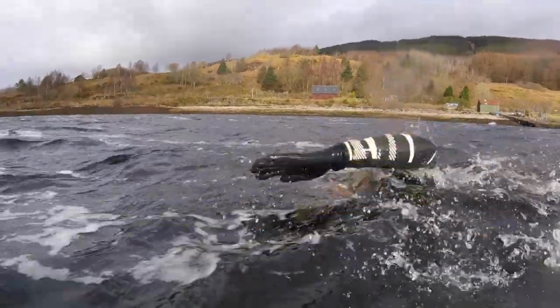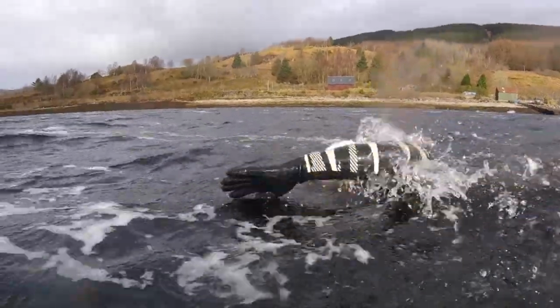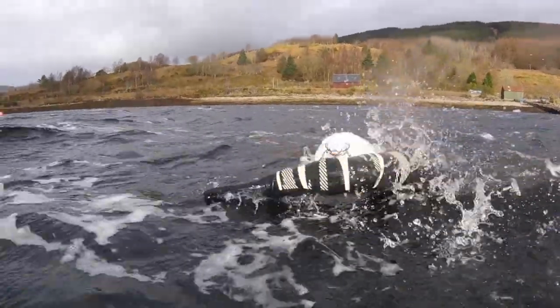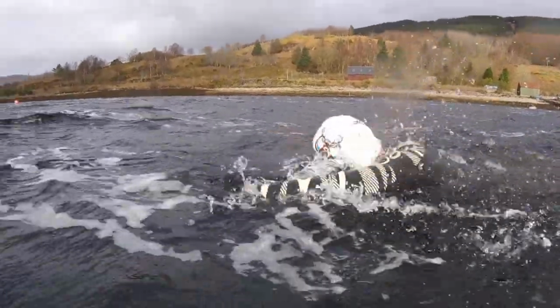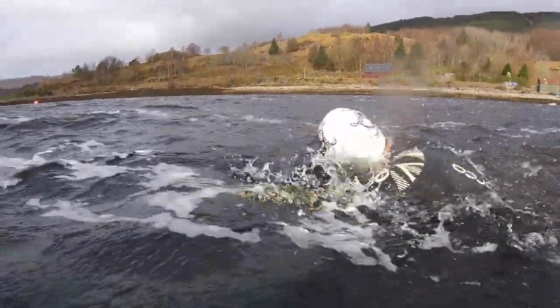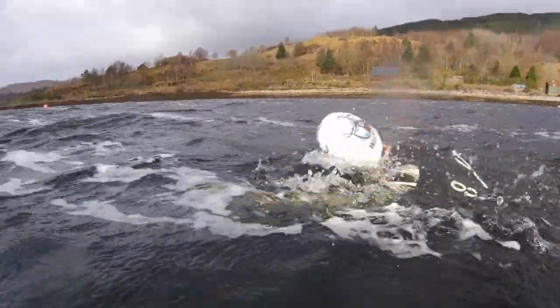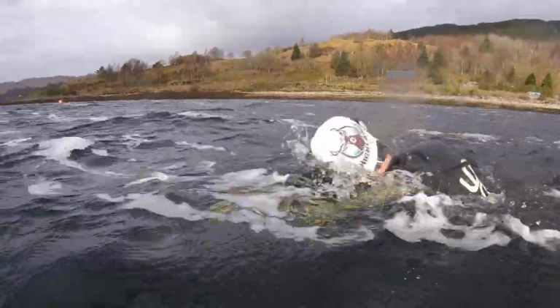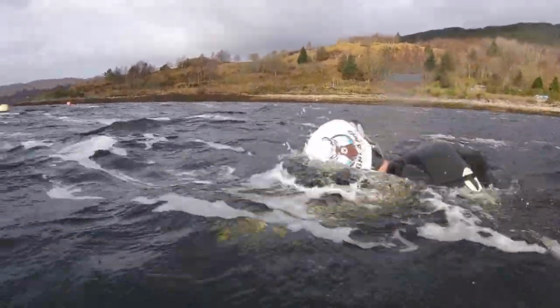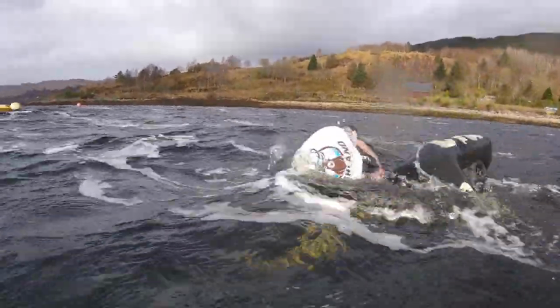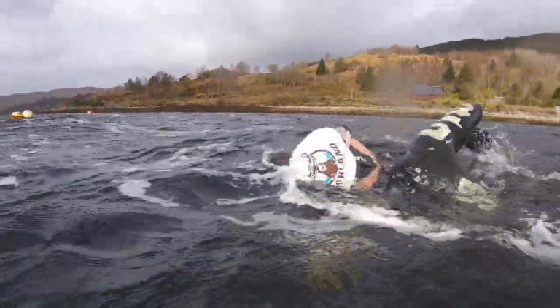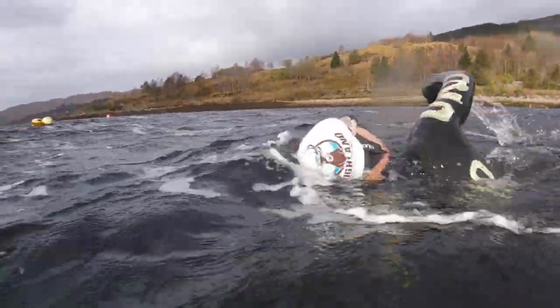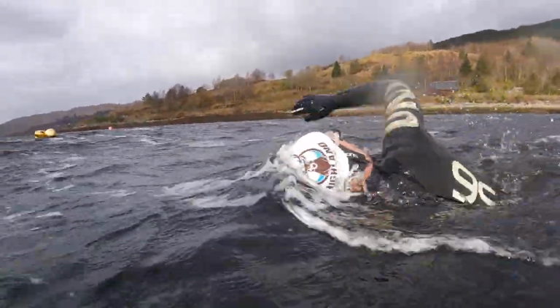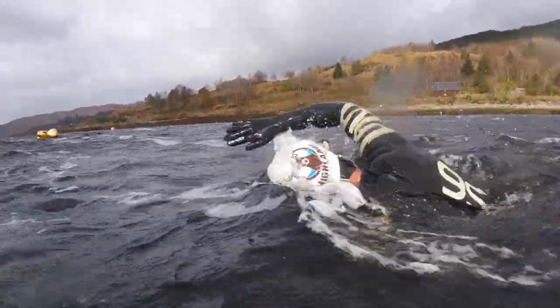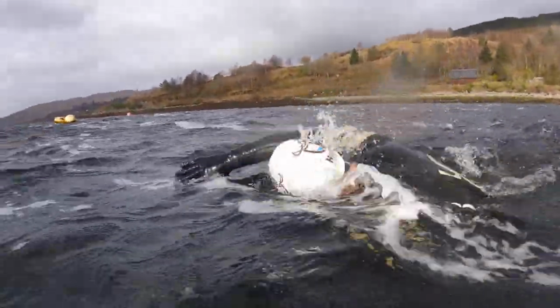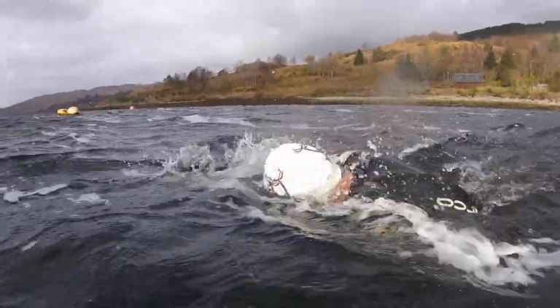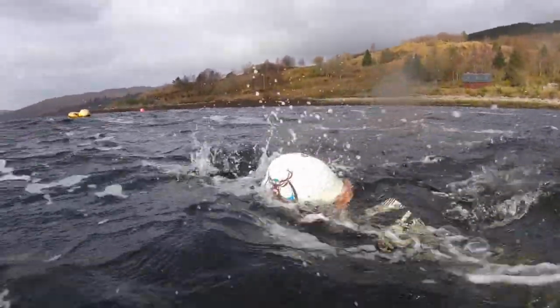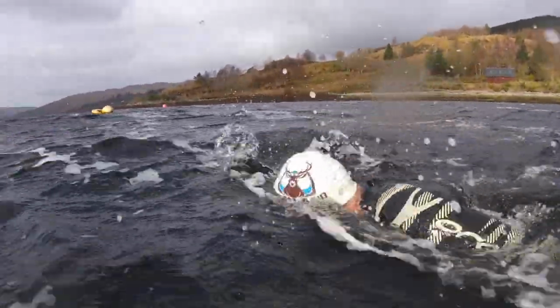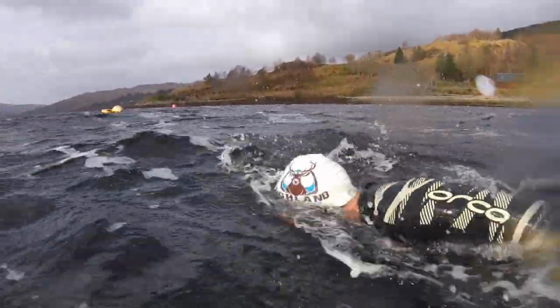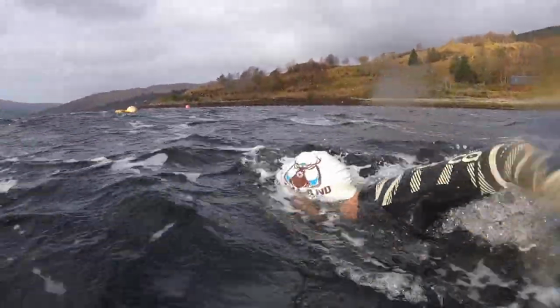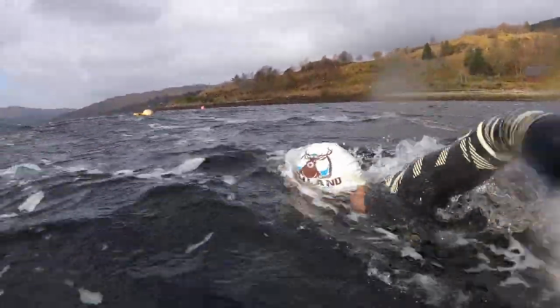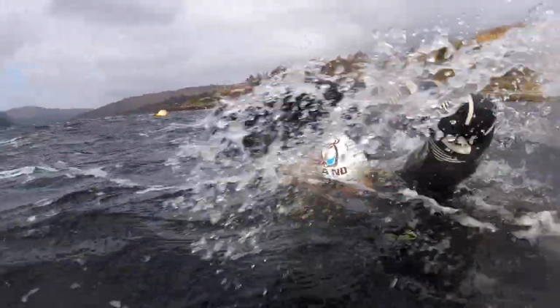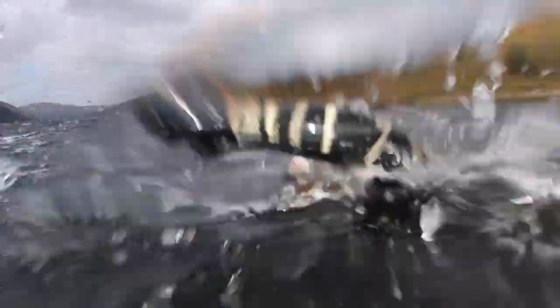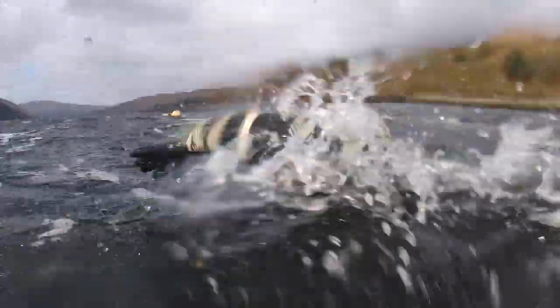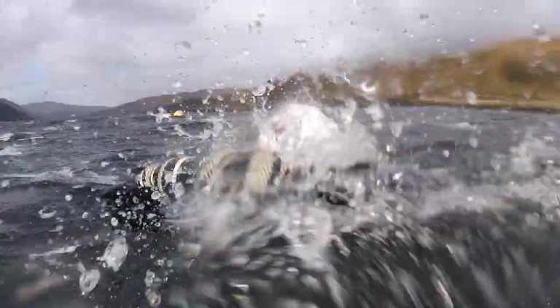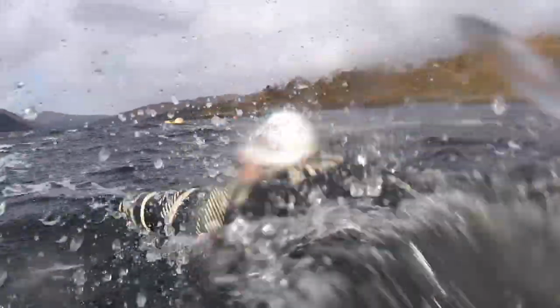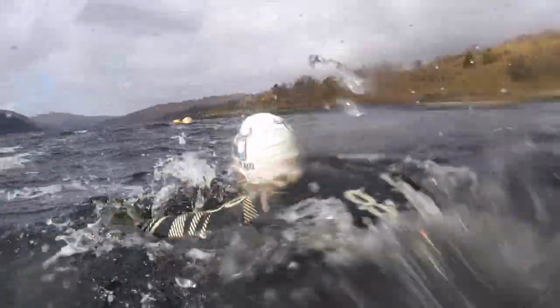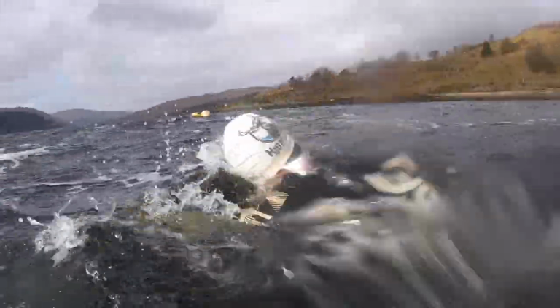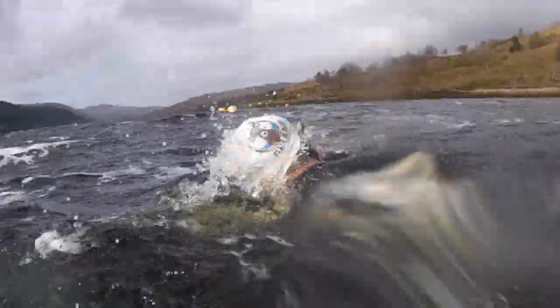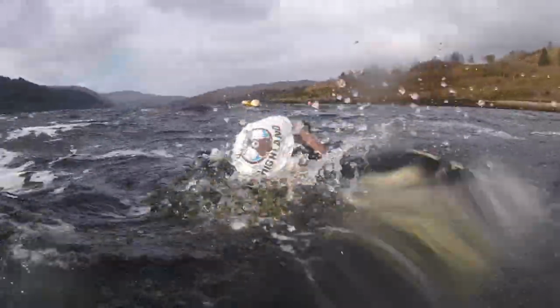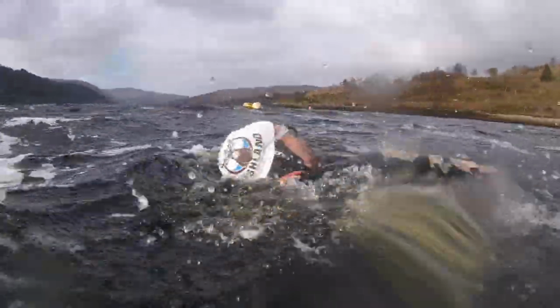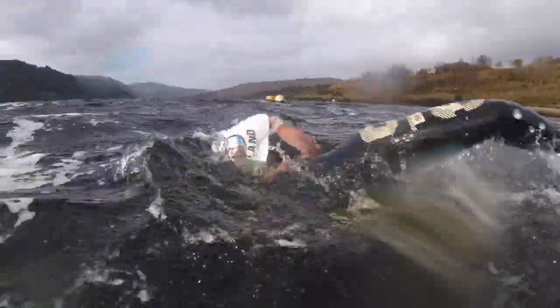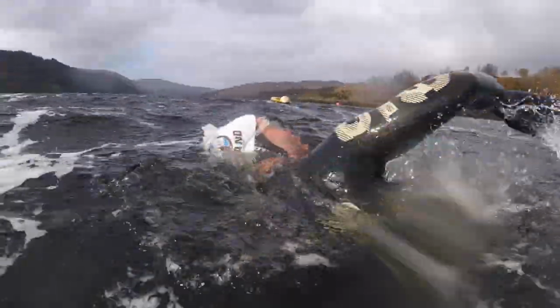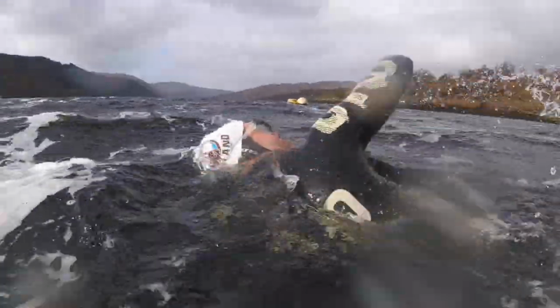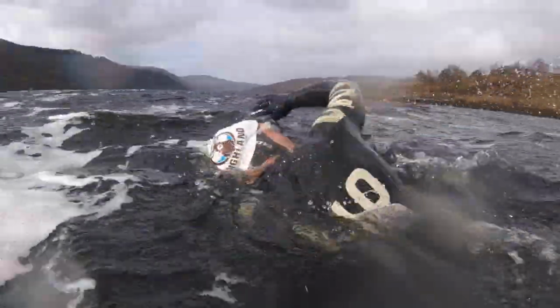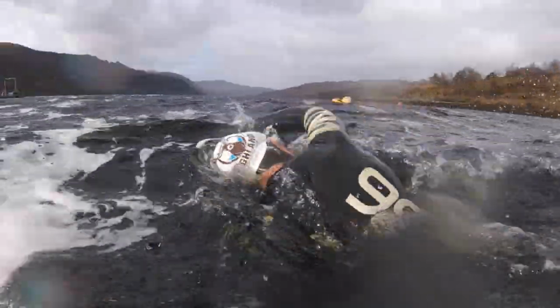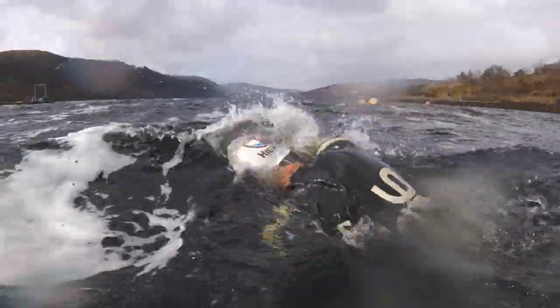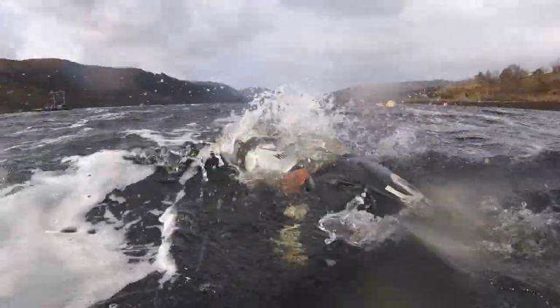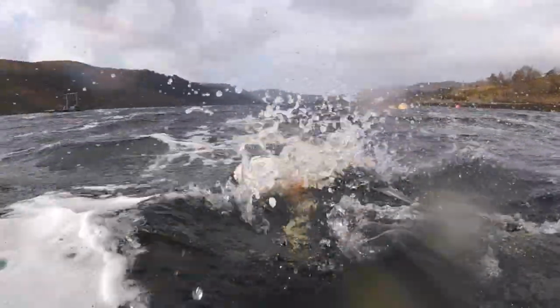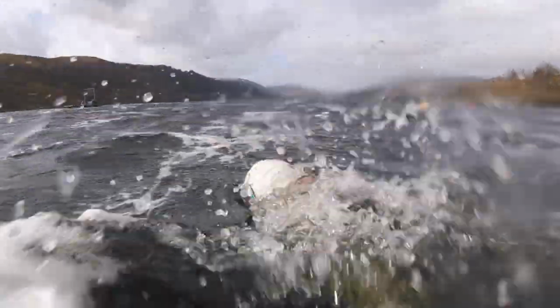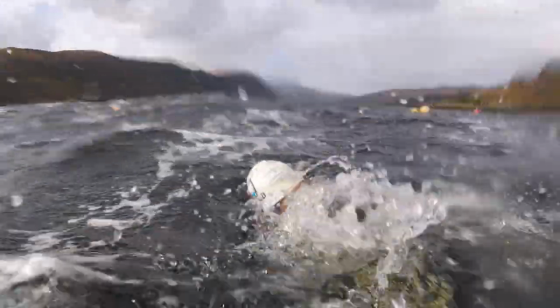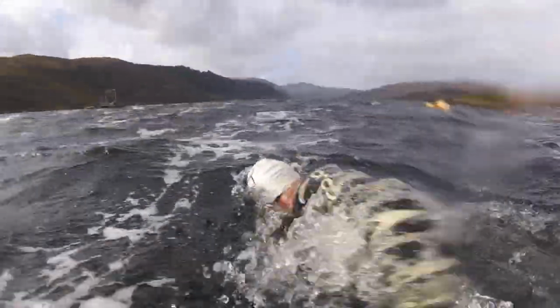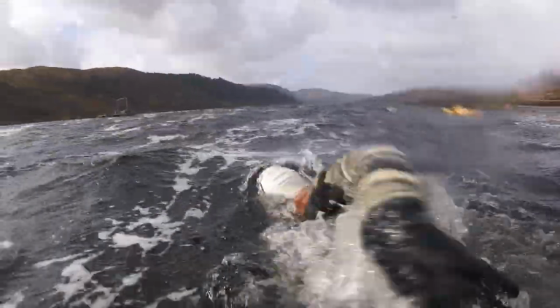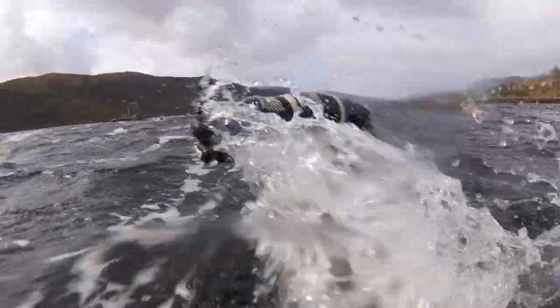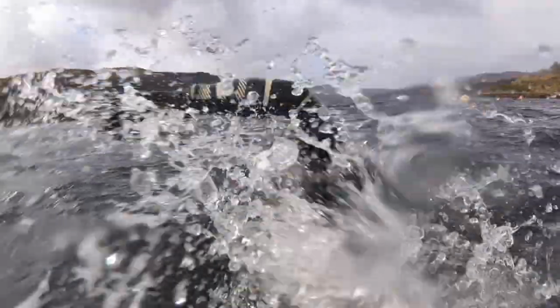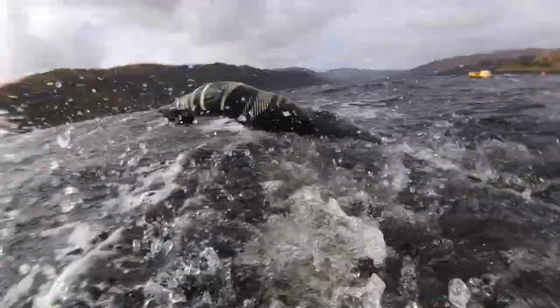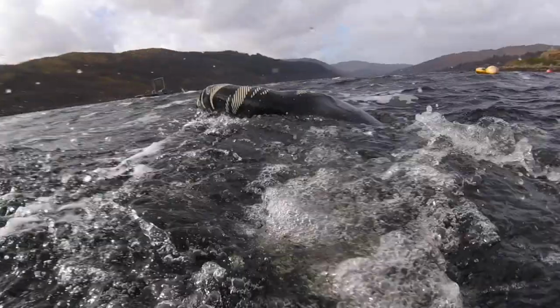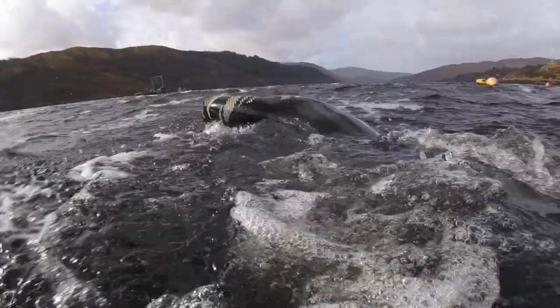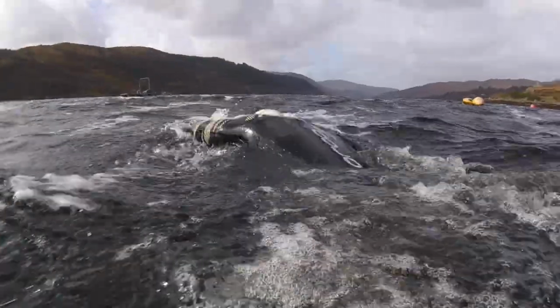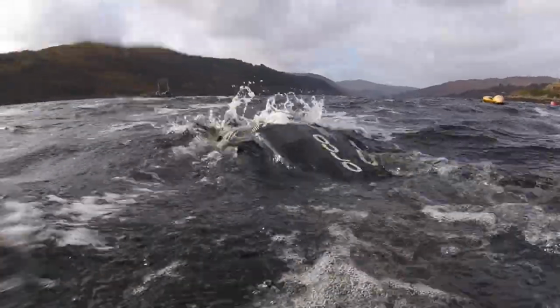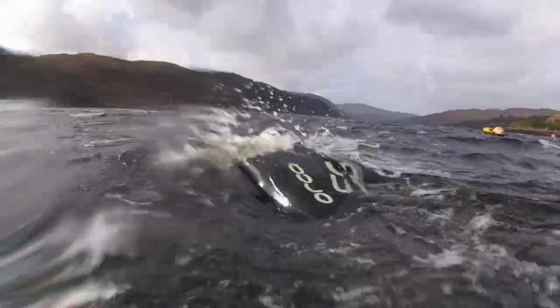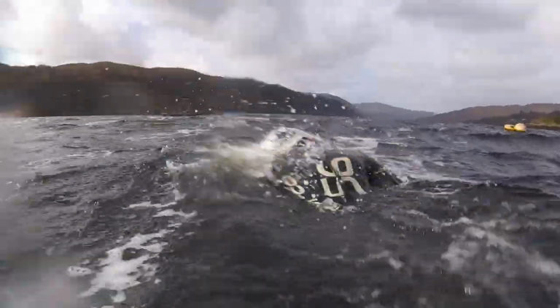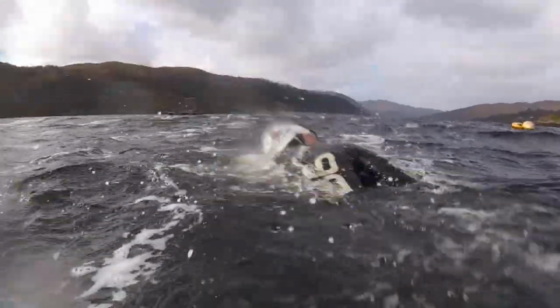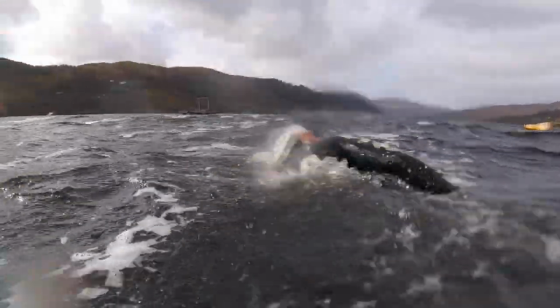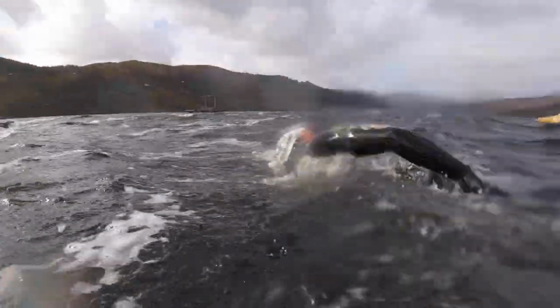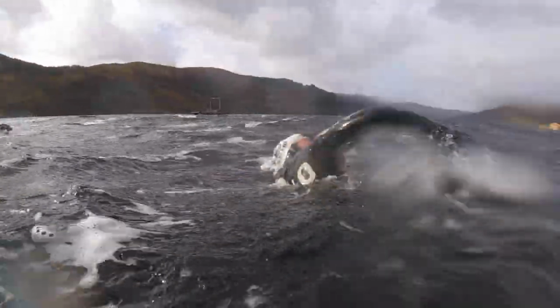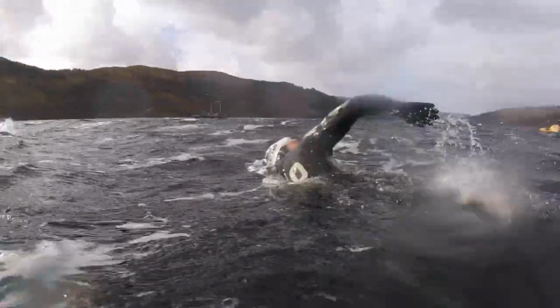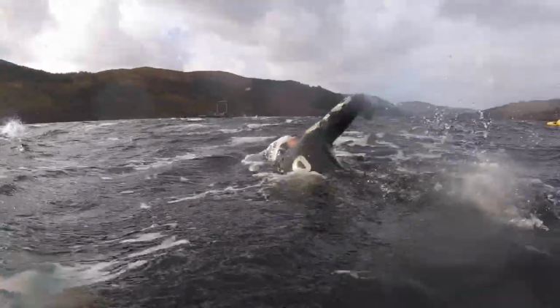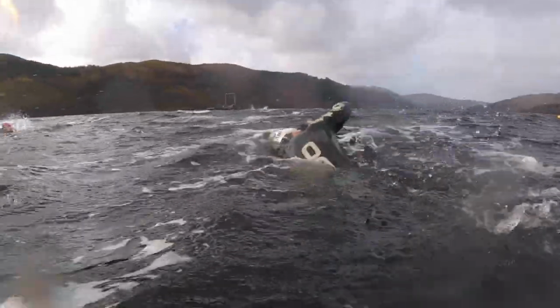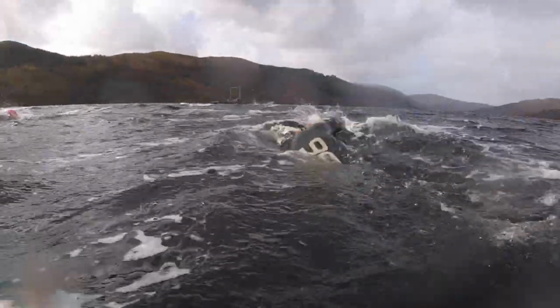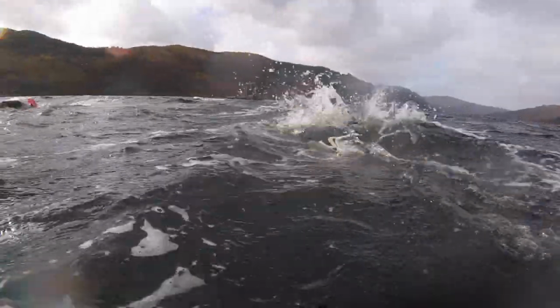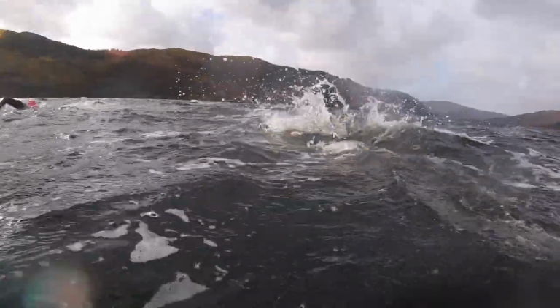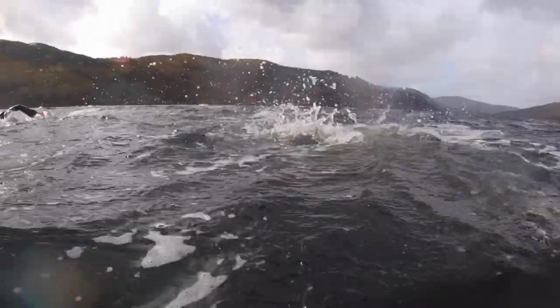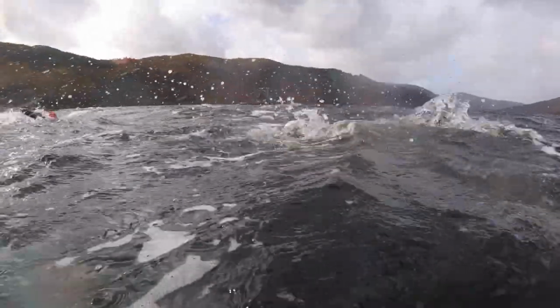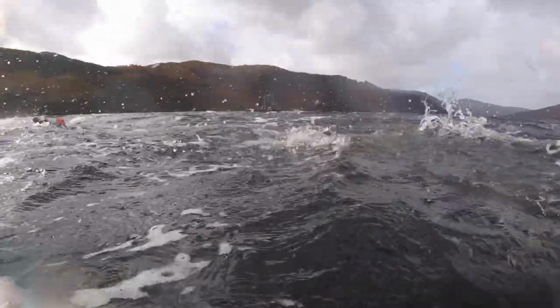When the water temperature is below 6 Celsius, as today, I keep a close eye on my watch and limit my time in the water.